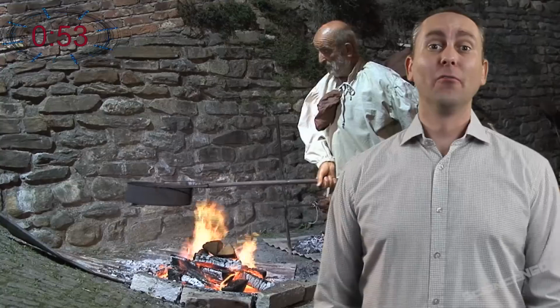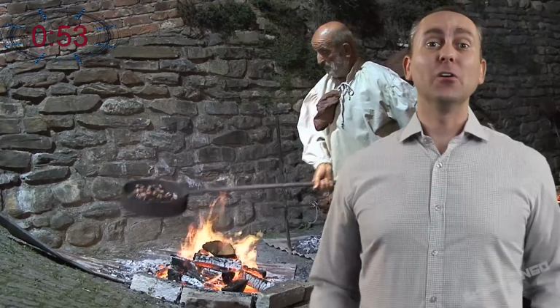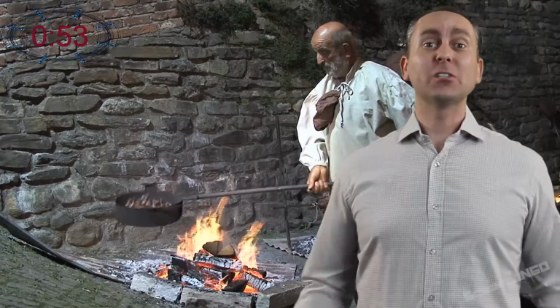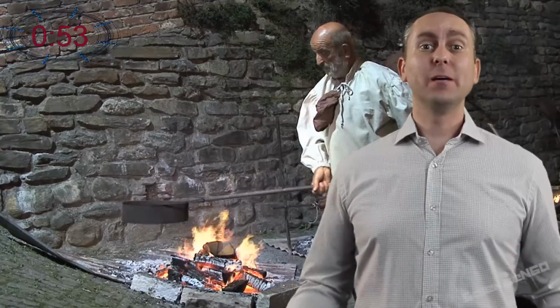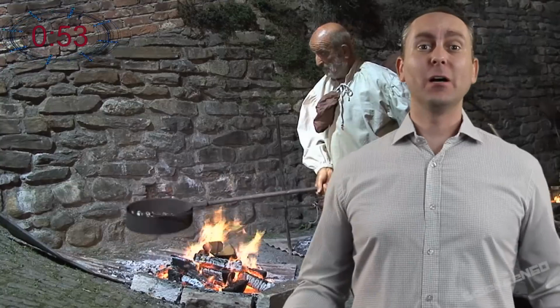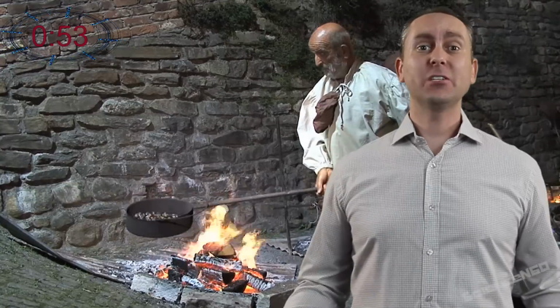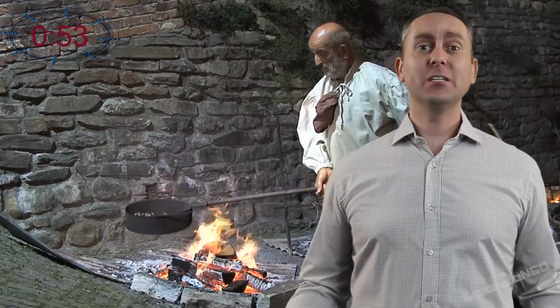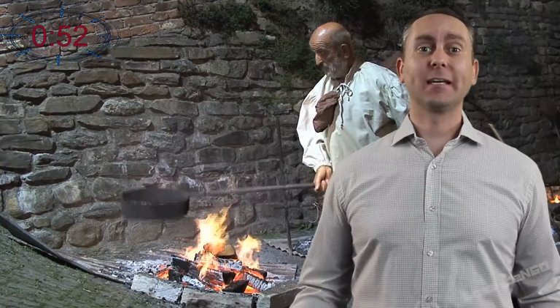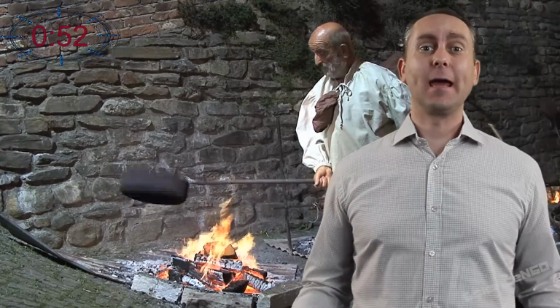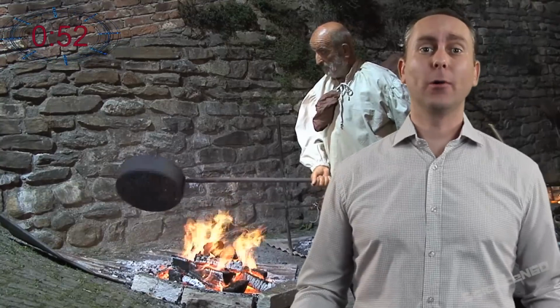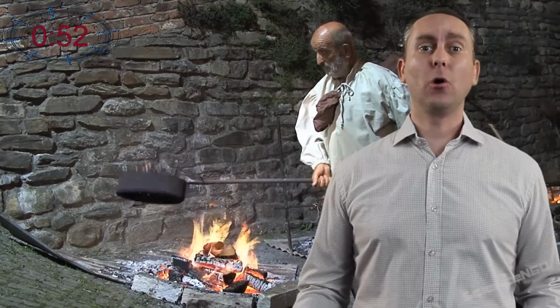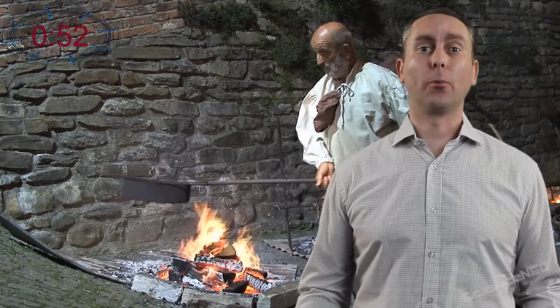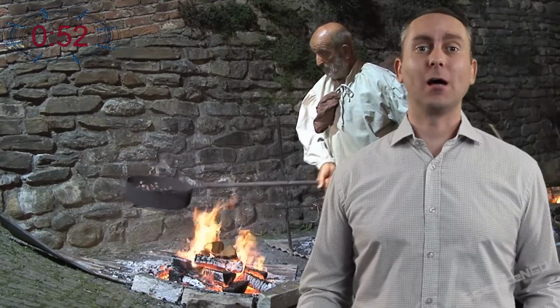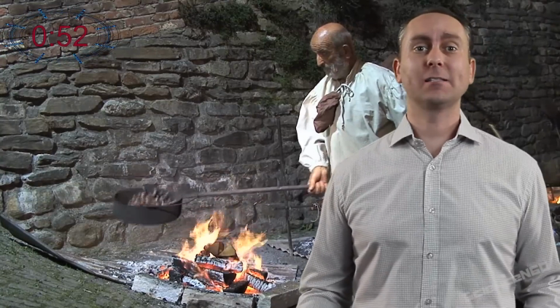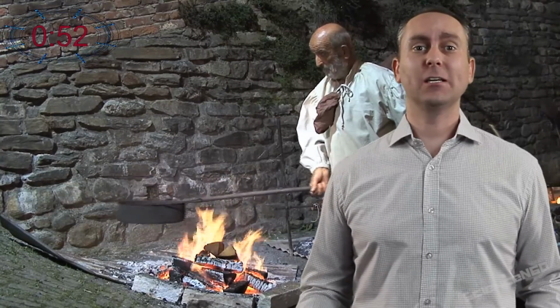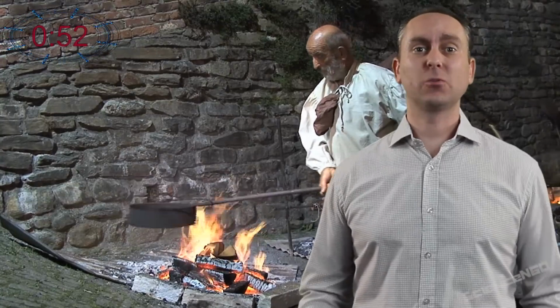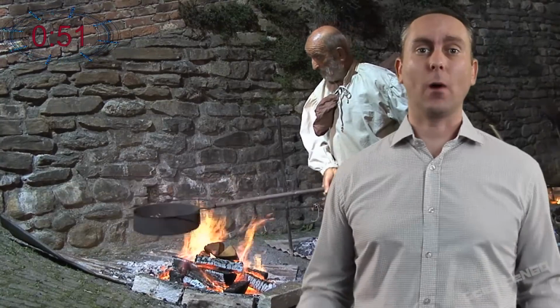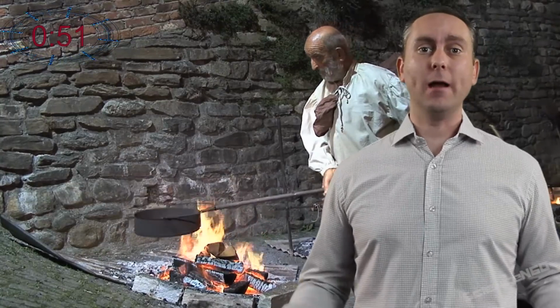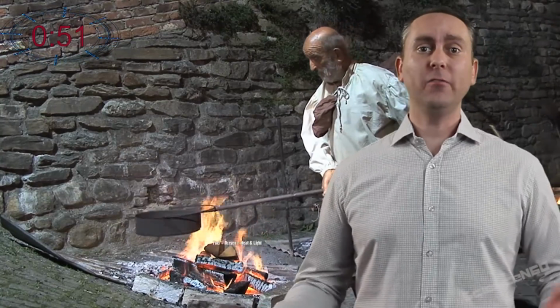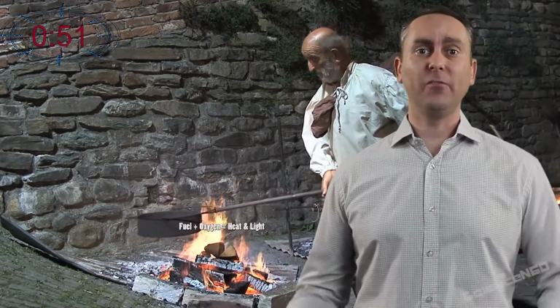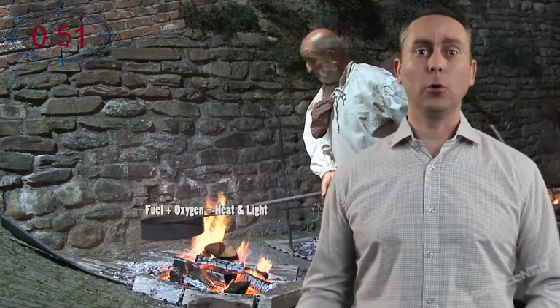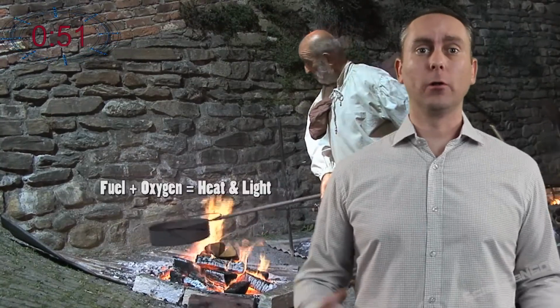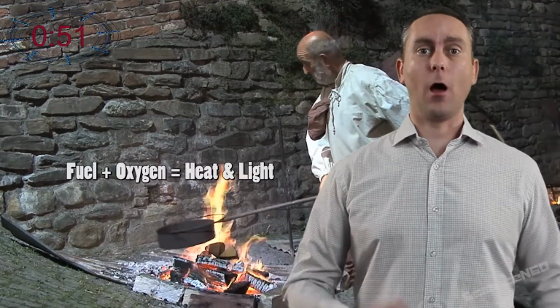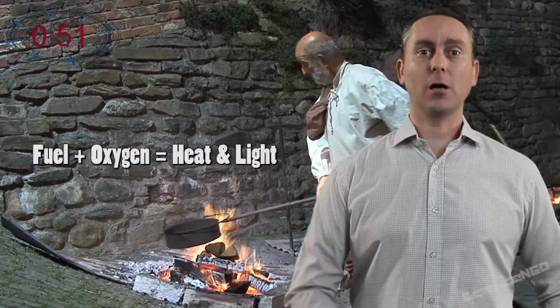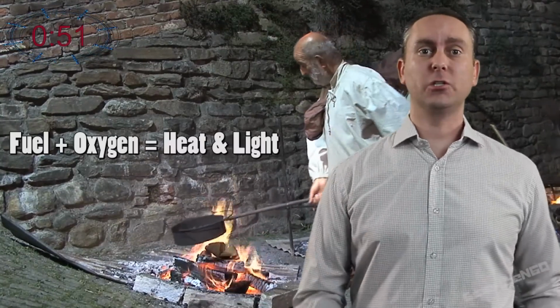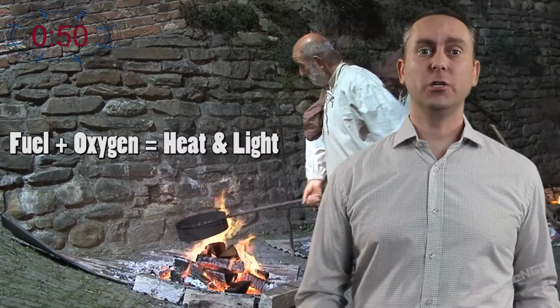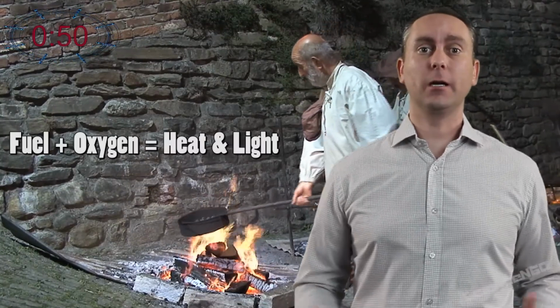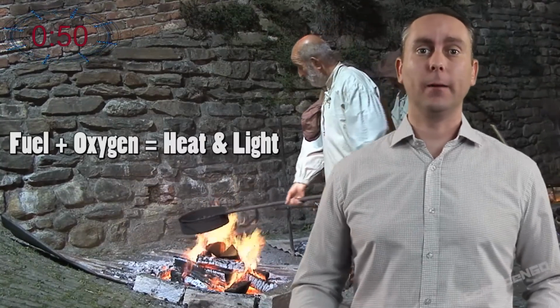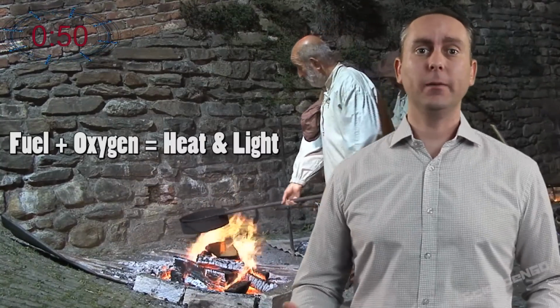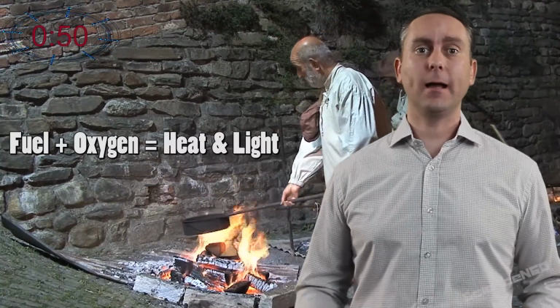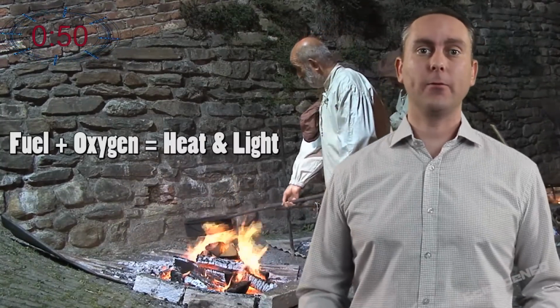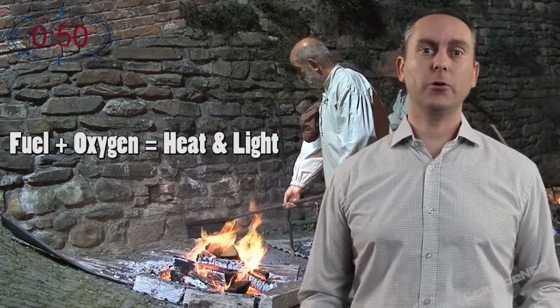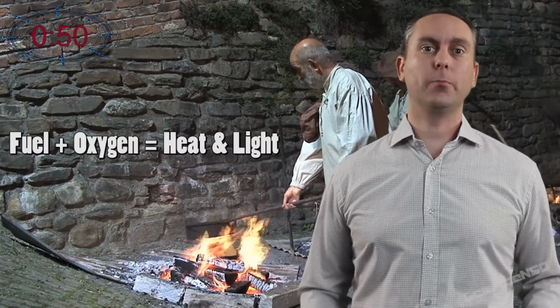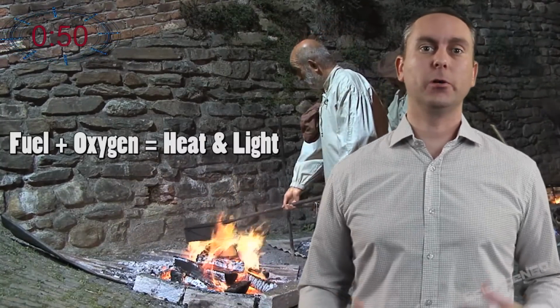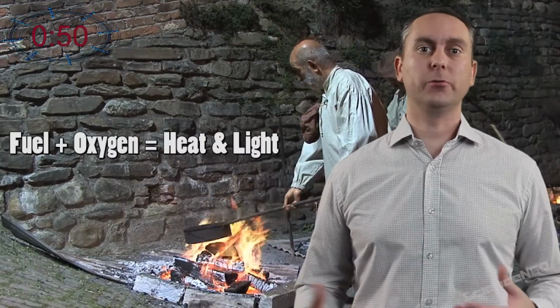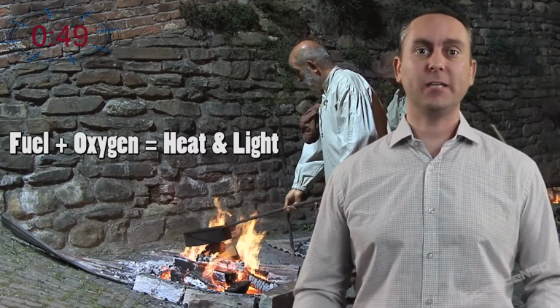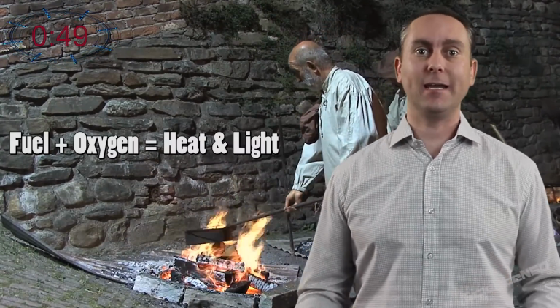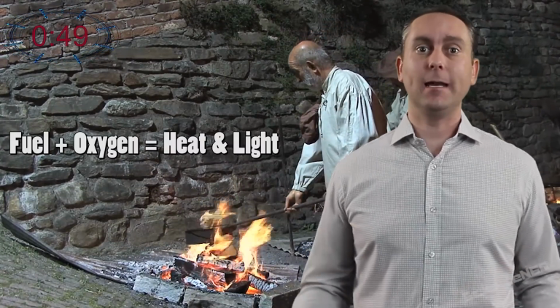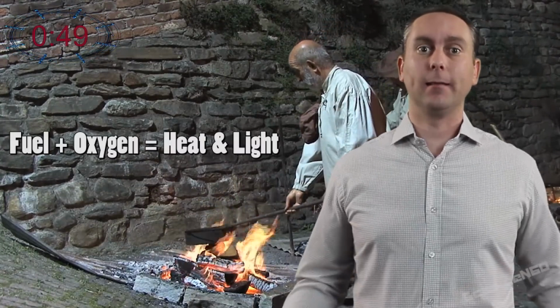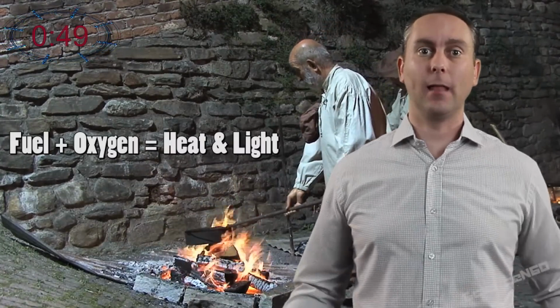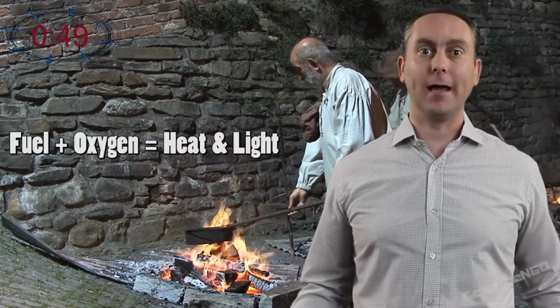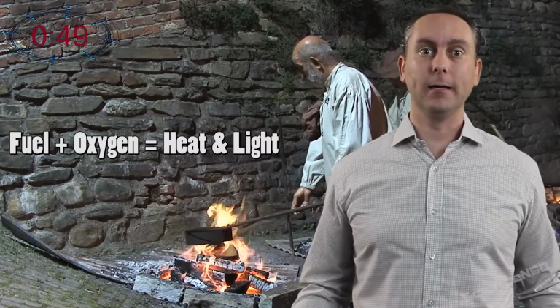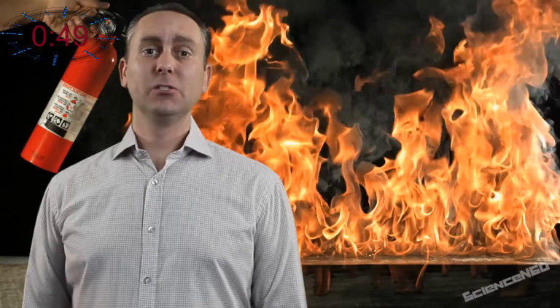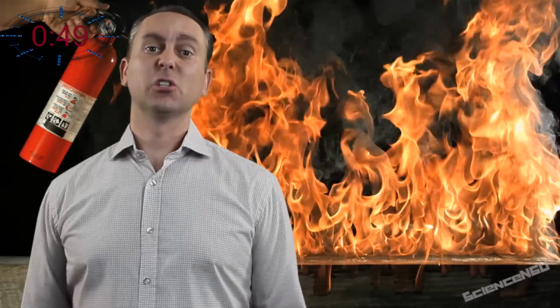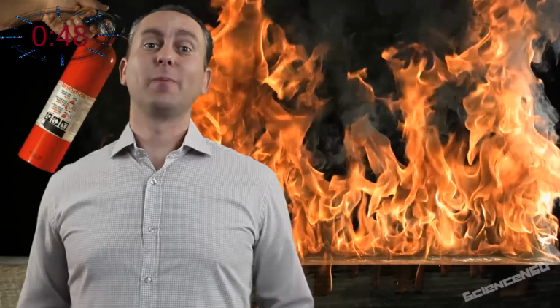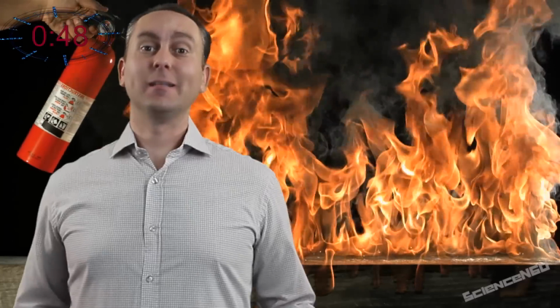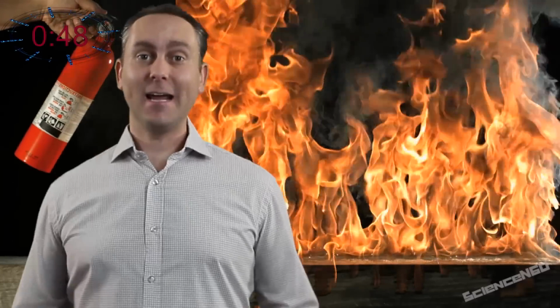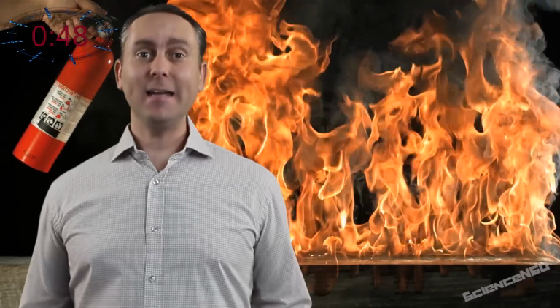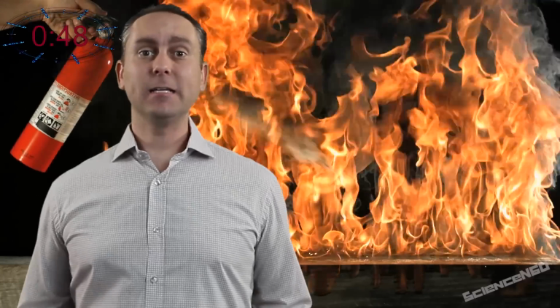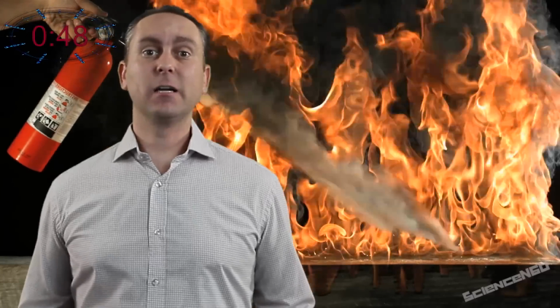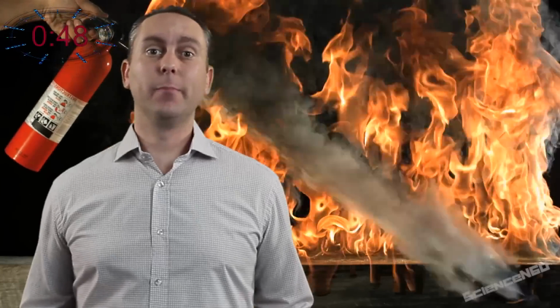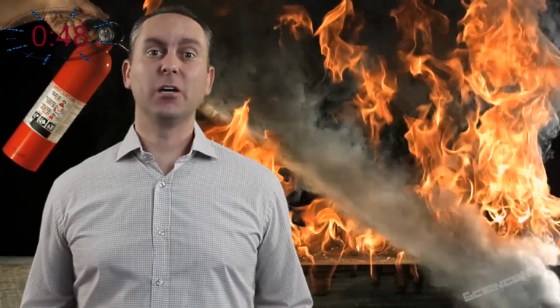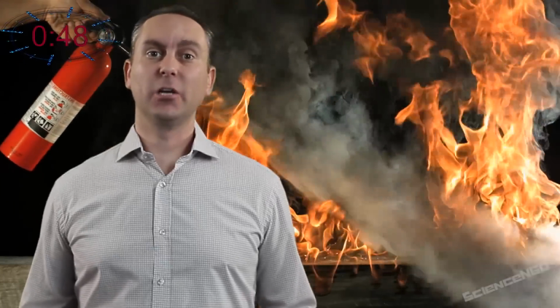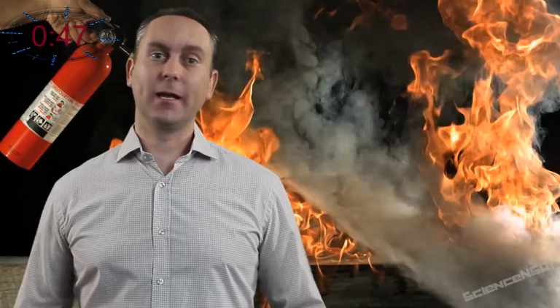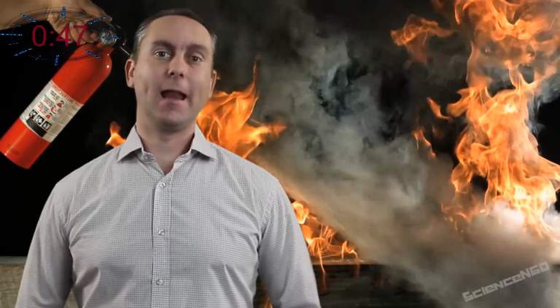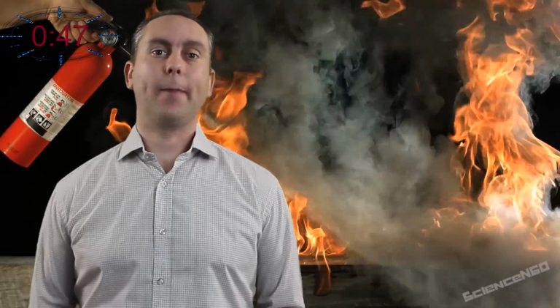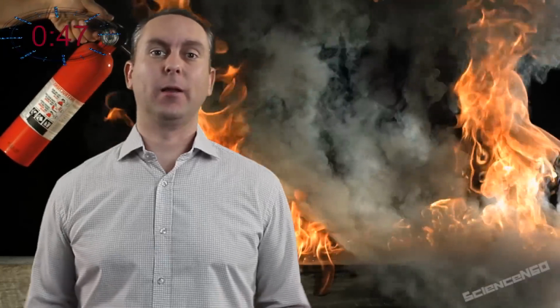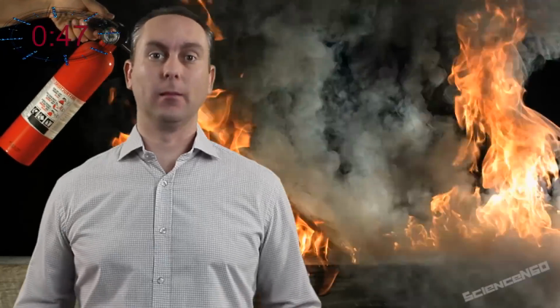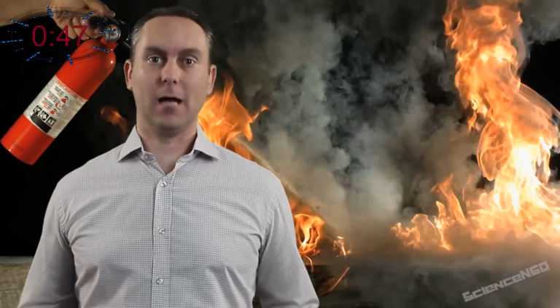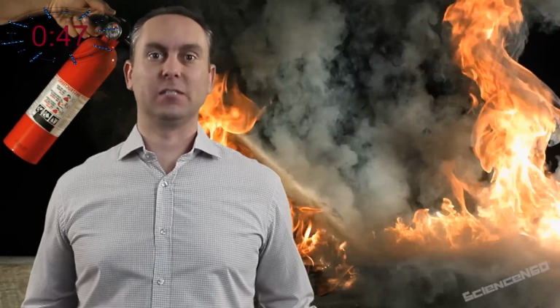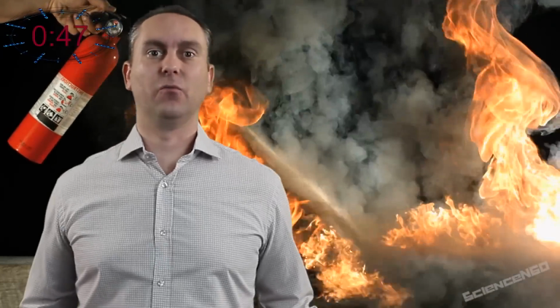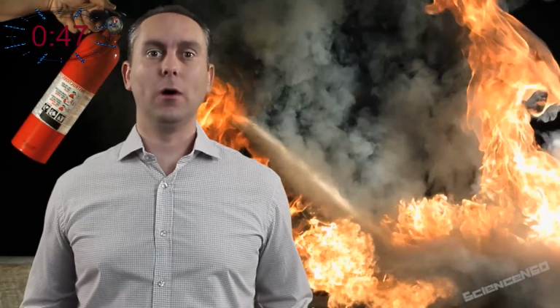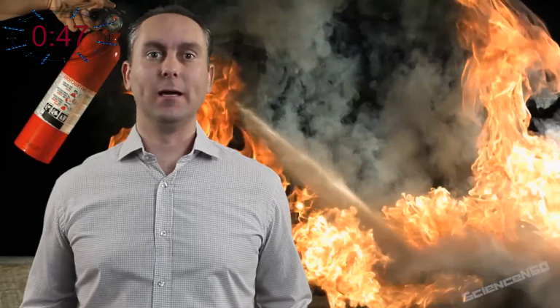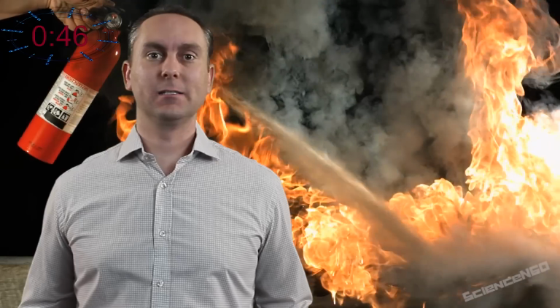First, combustion is a chemical process where any fuel and oxygen come together to produce heat and light. So spontaneous combustion can happen in lots of ways.